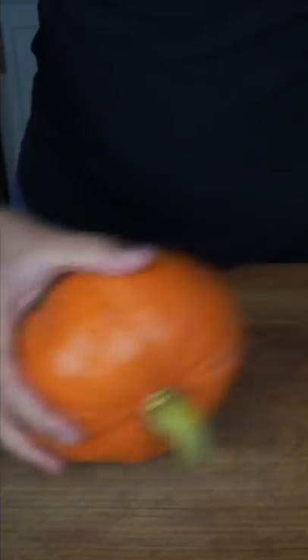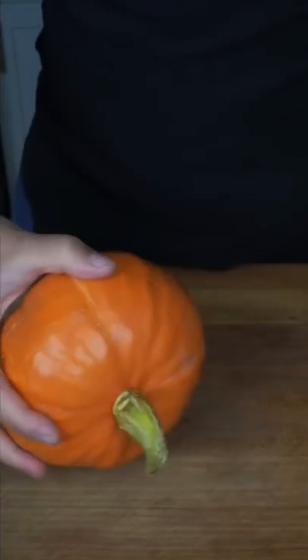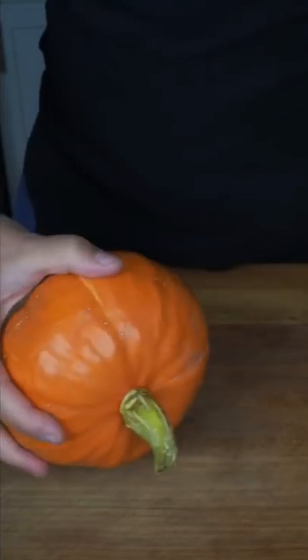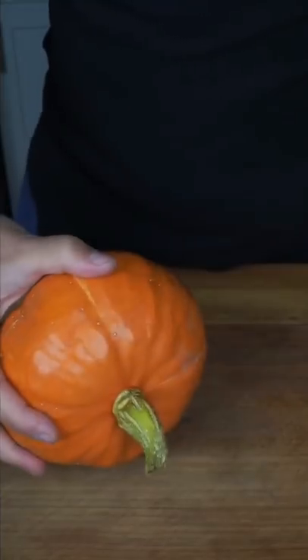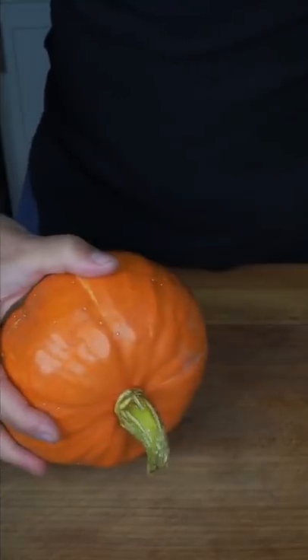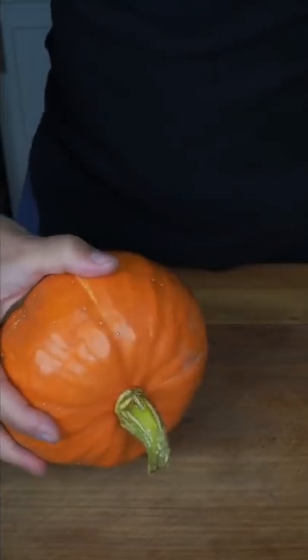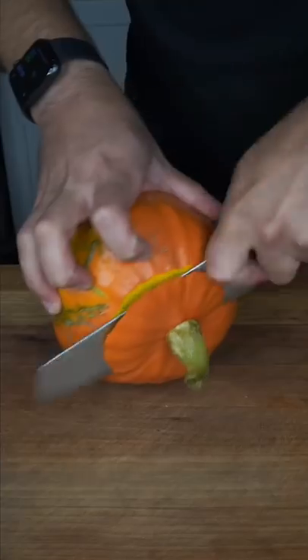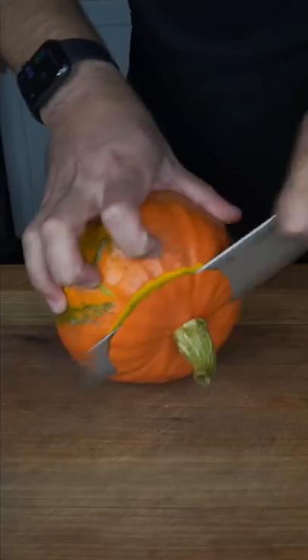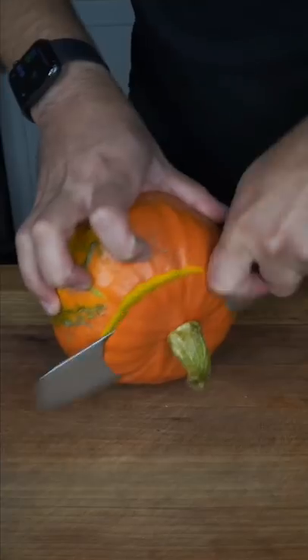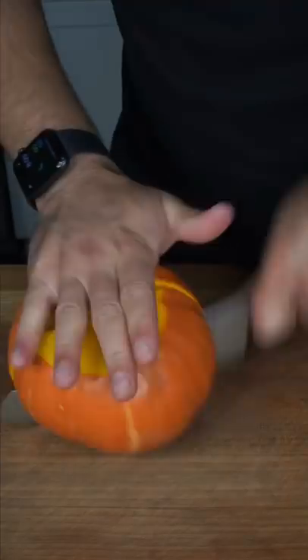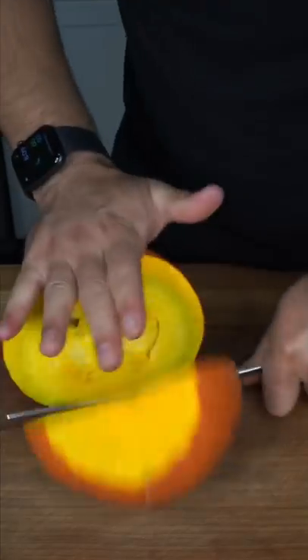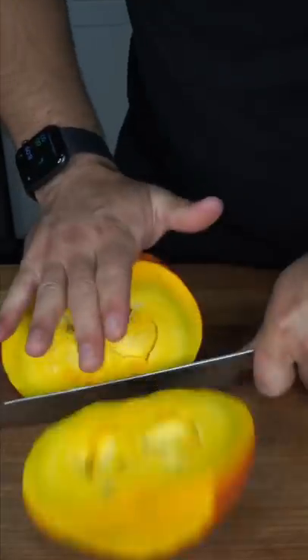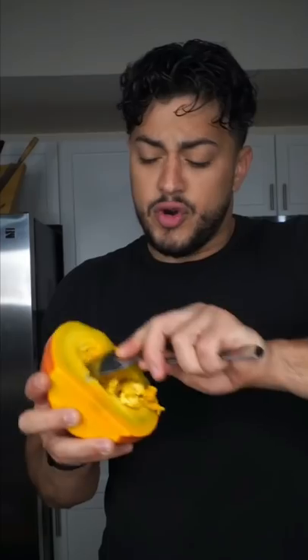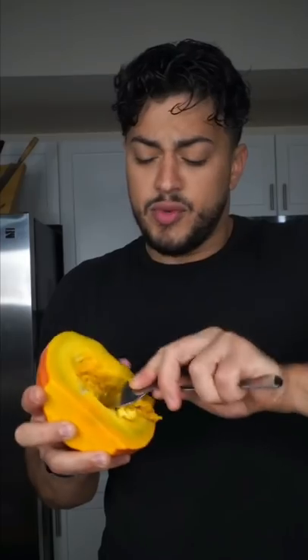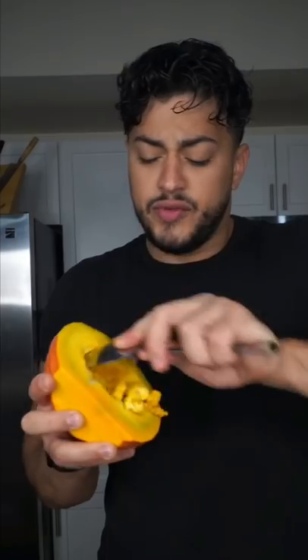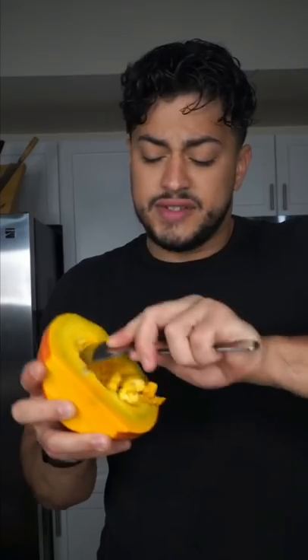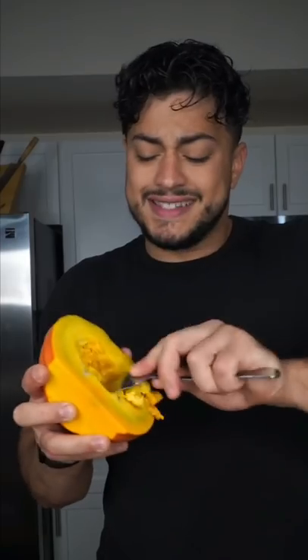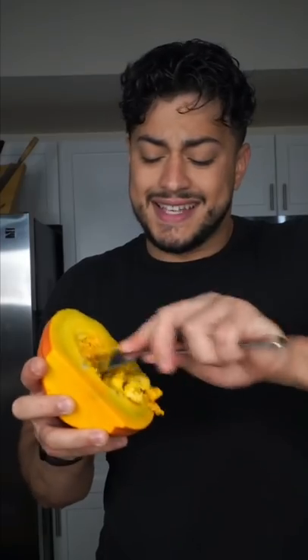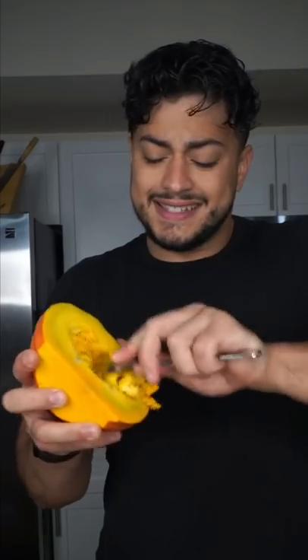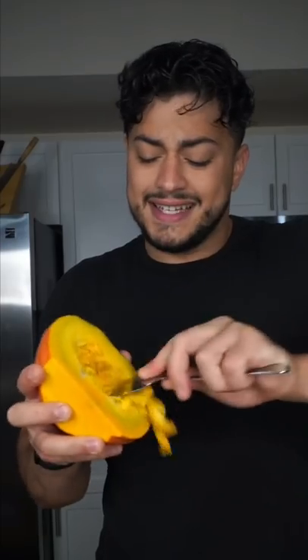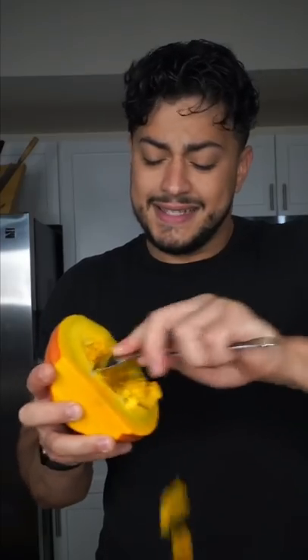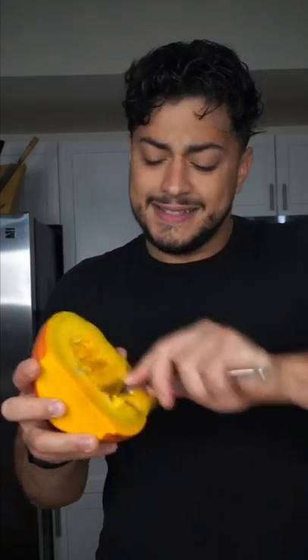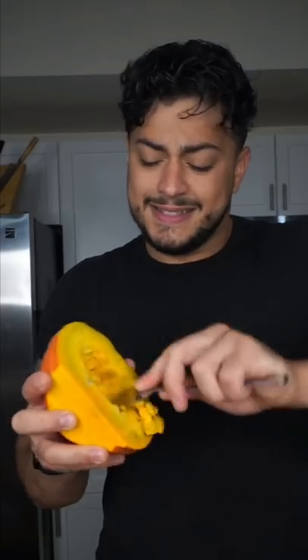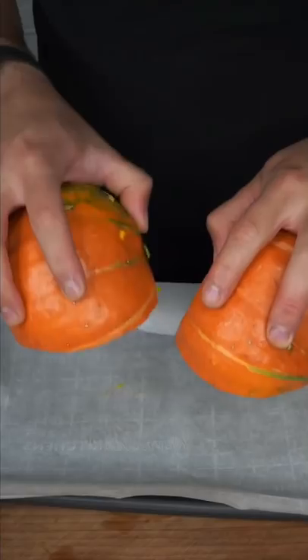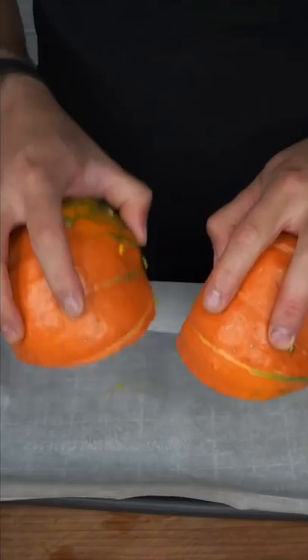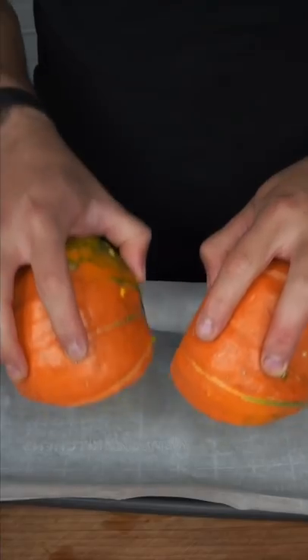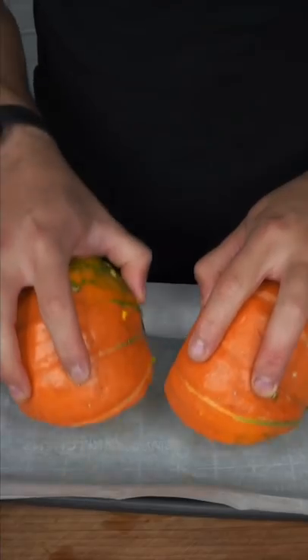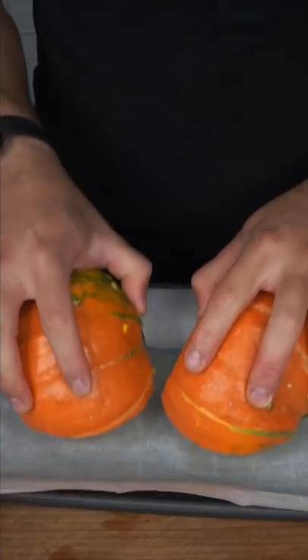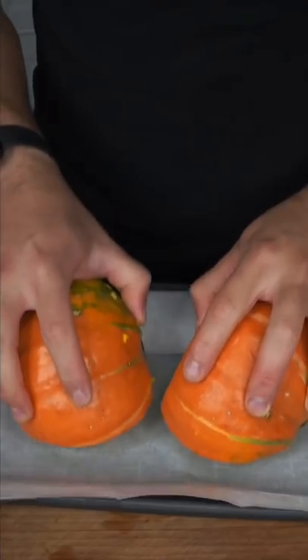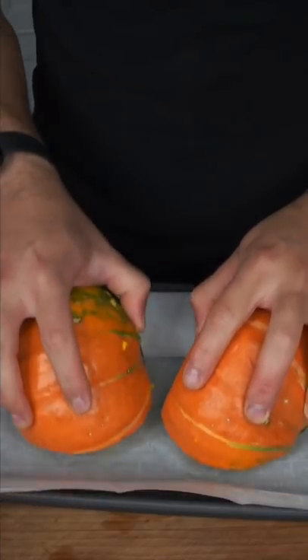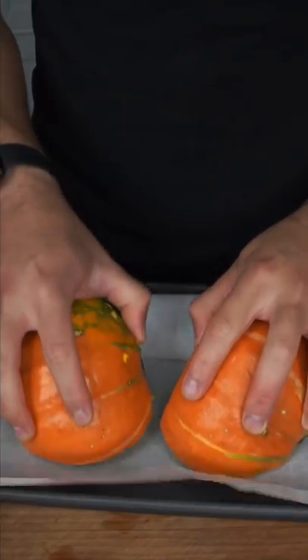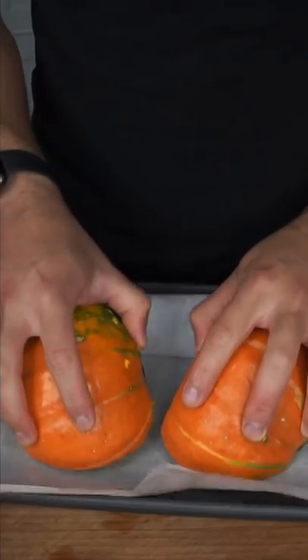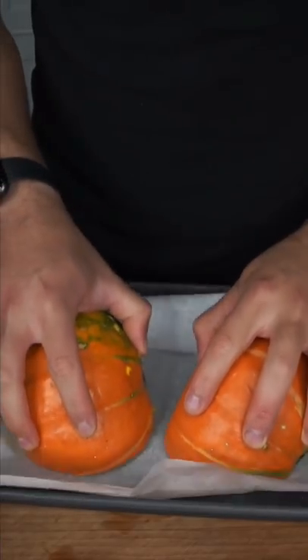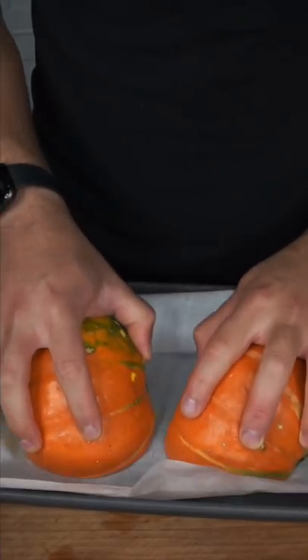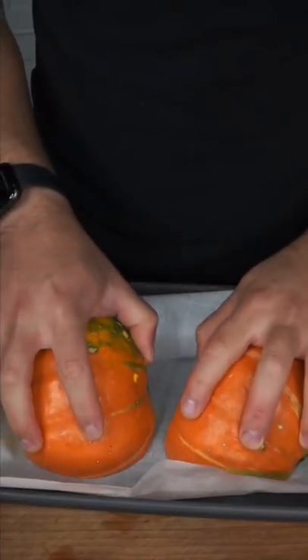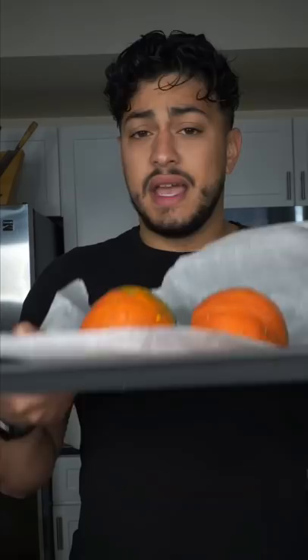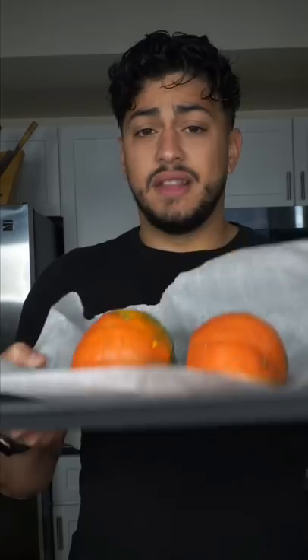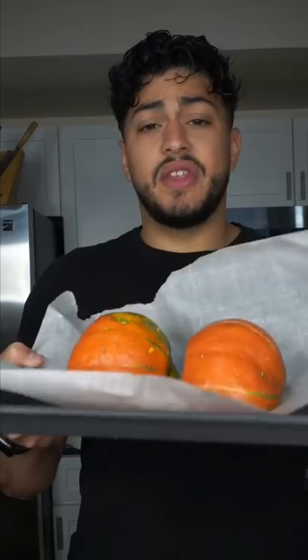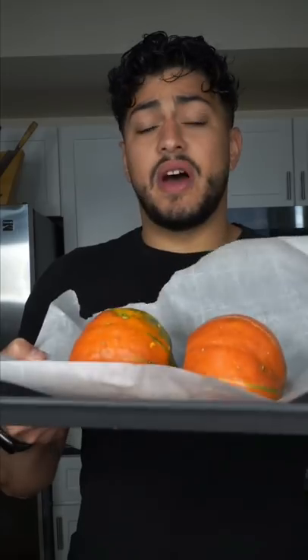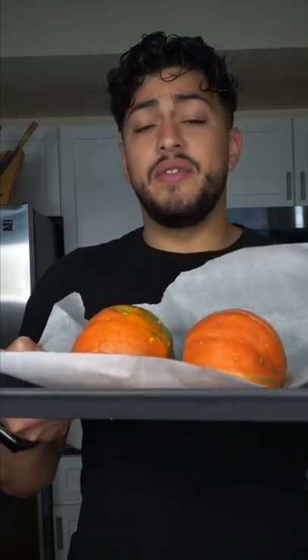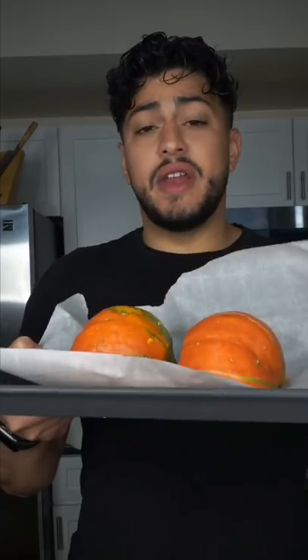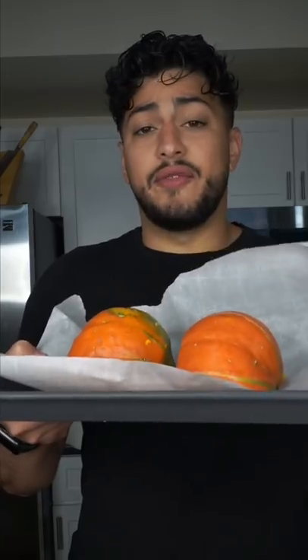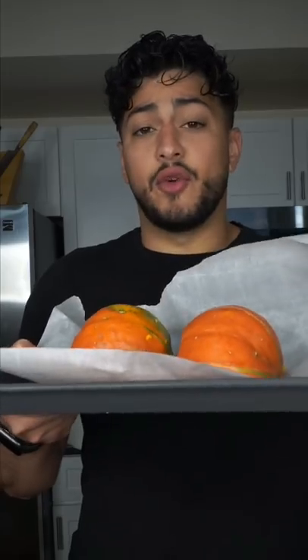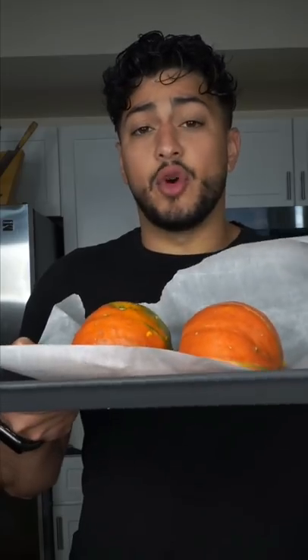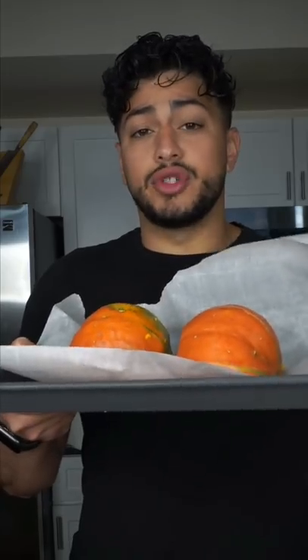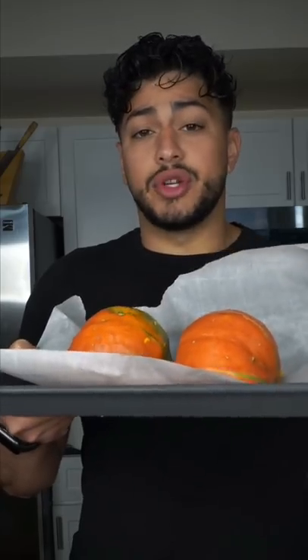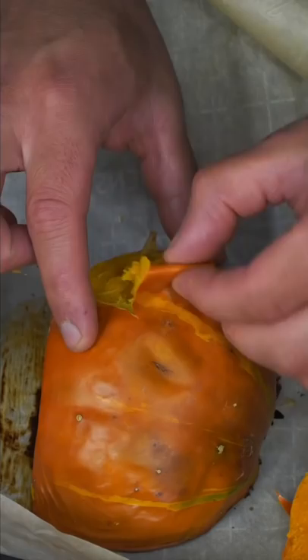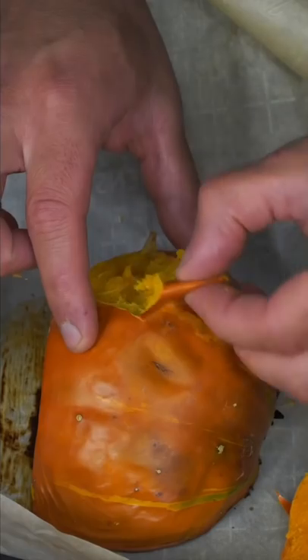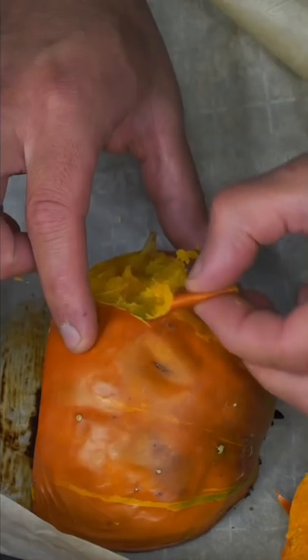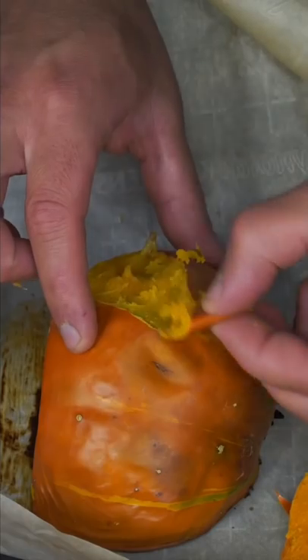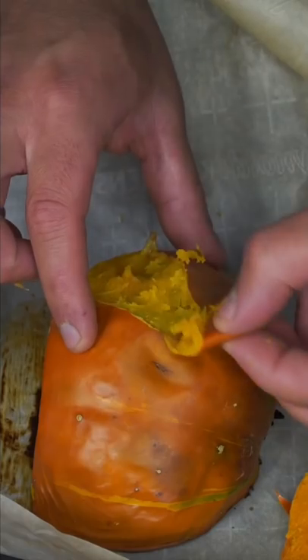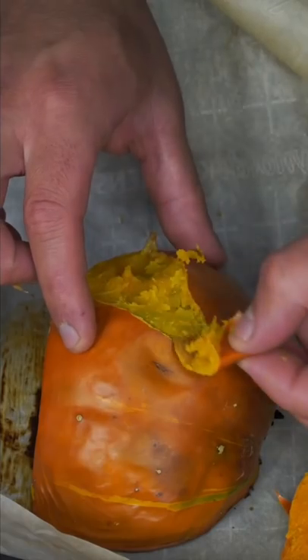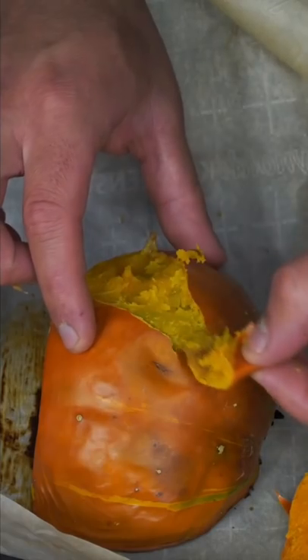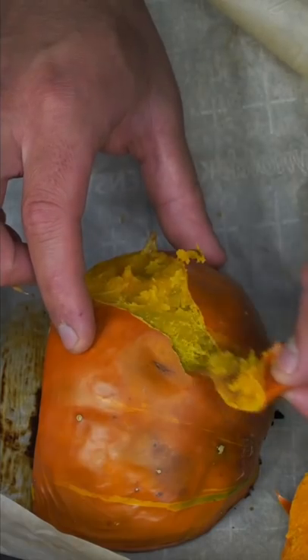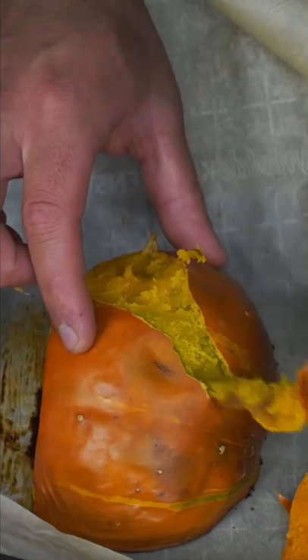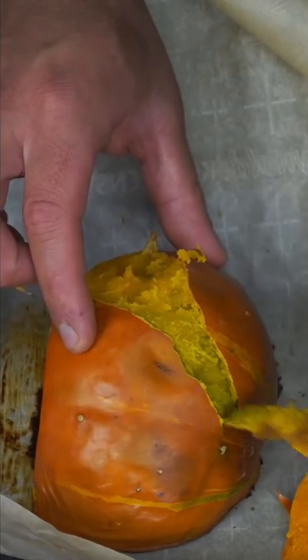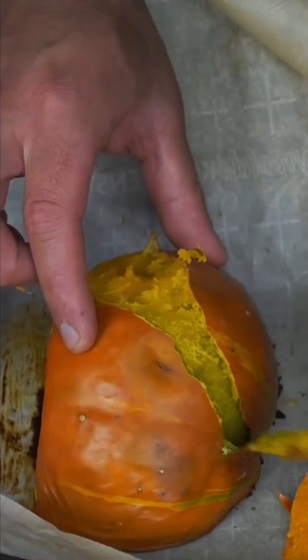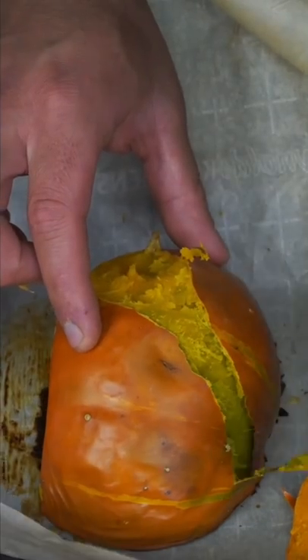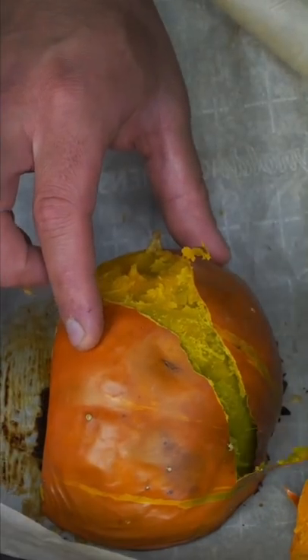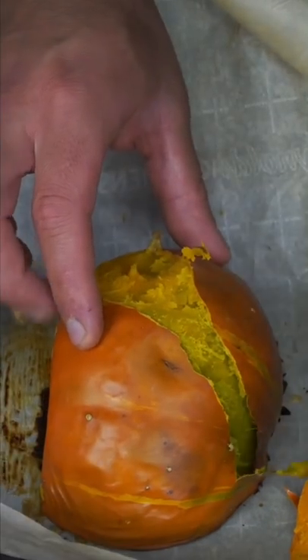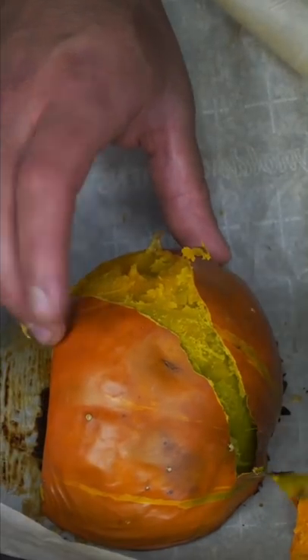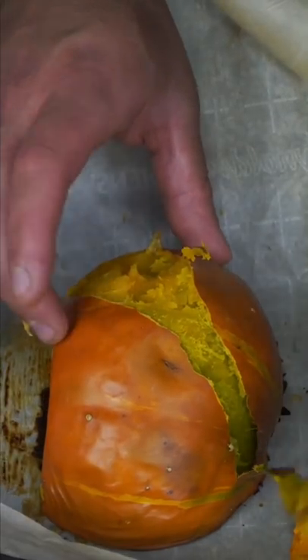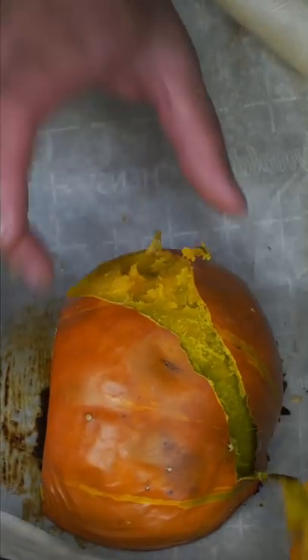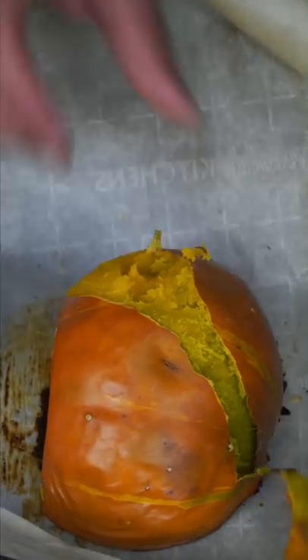Sugar pumpkin — remove its intestines. Parchment, then flesh side down. Into the oven at 400. After 30-40 minutes, the peel should come right off.